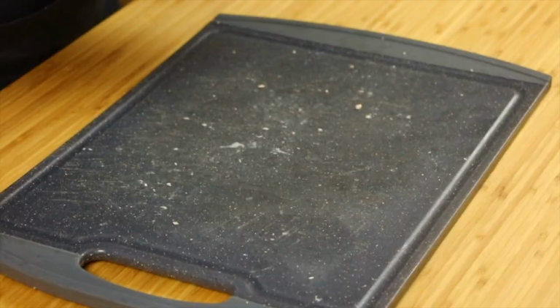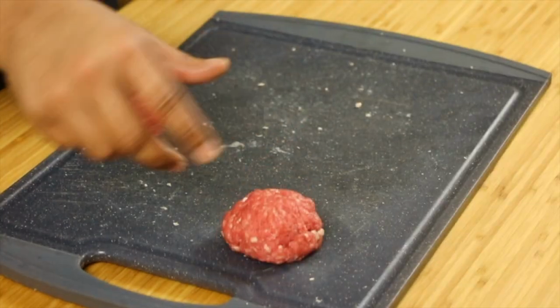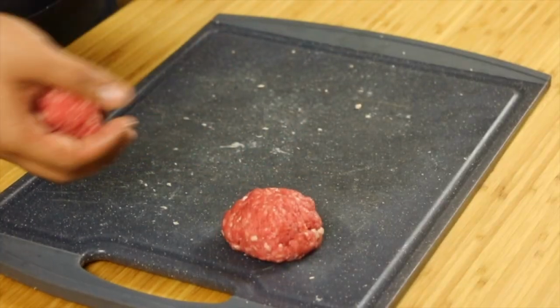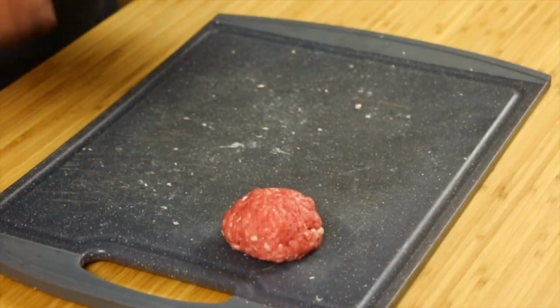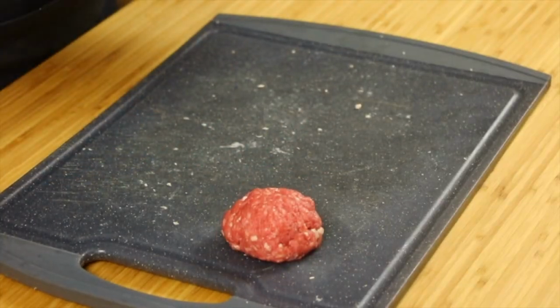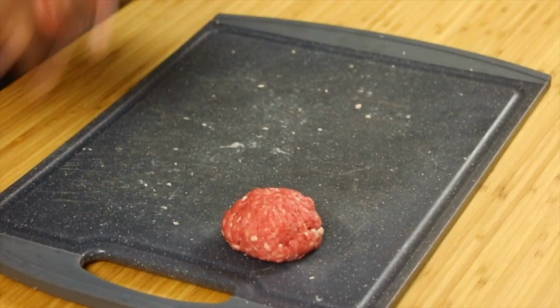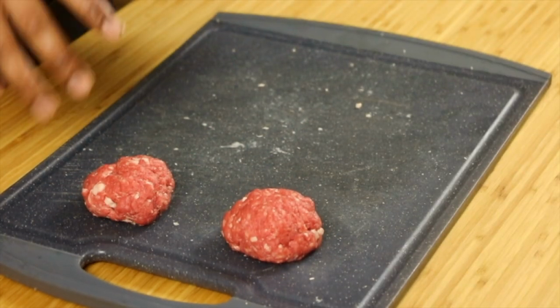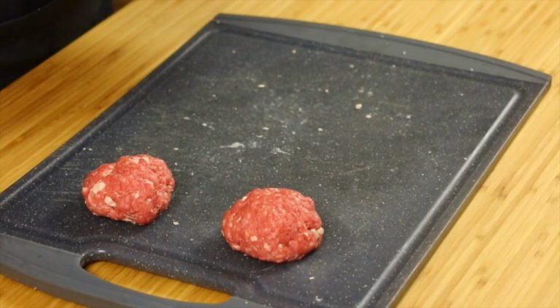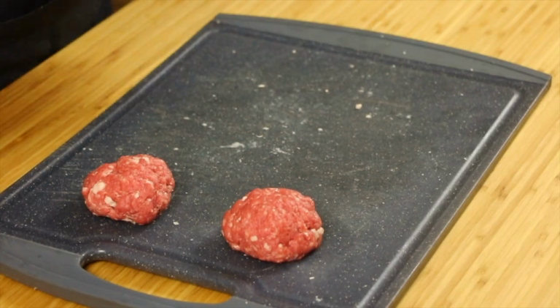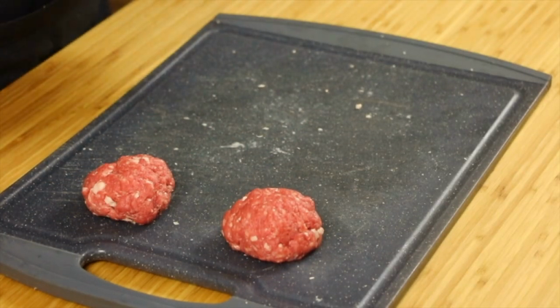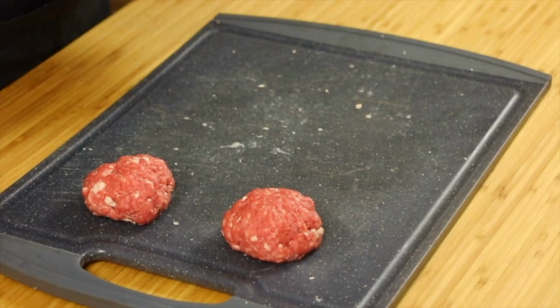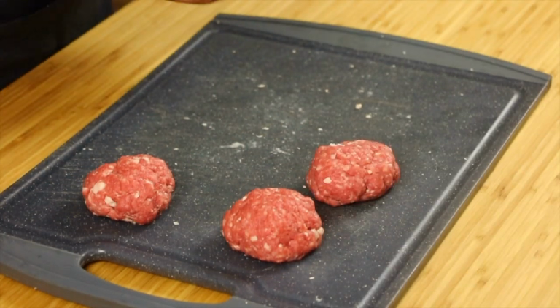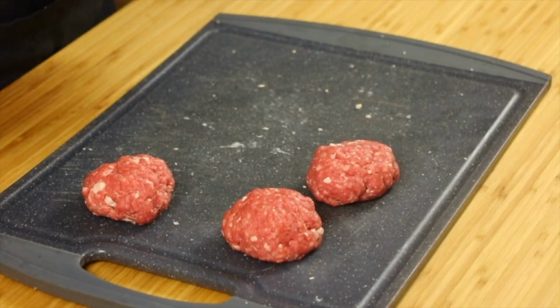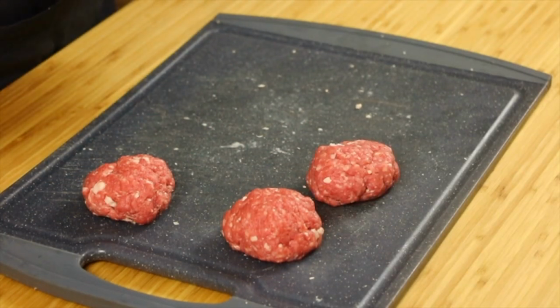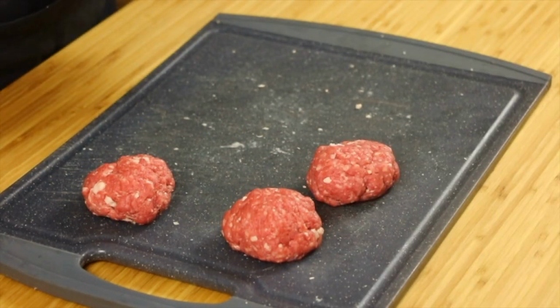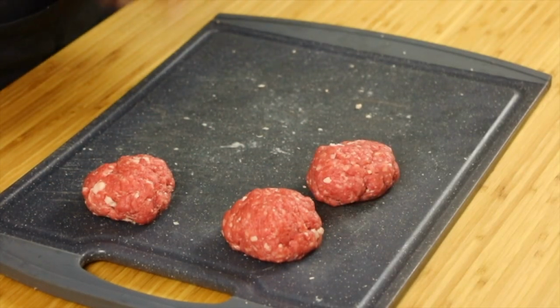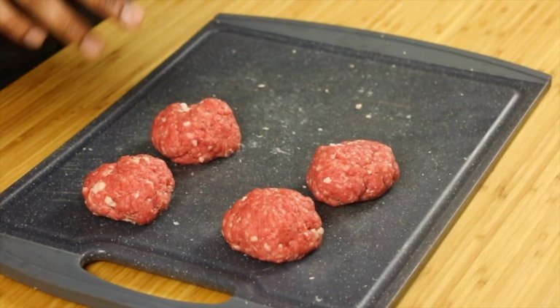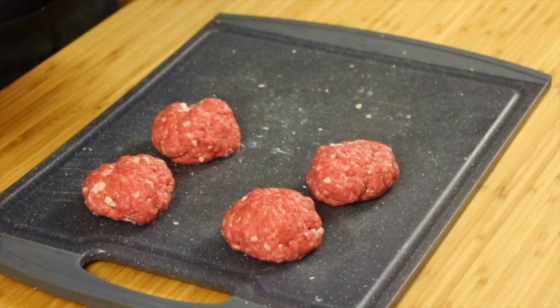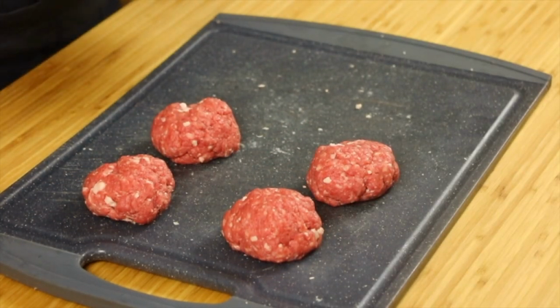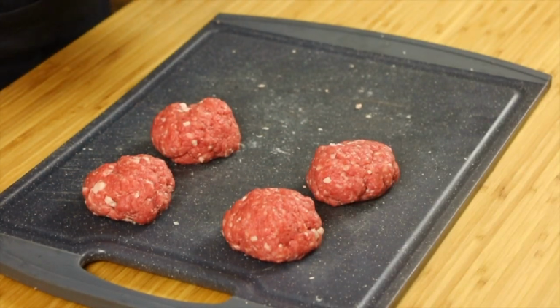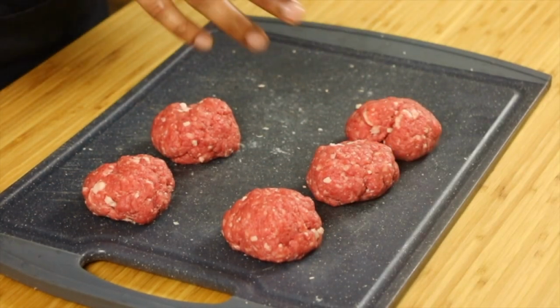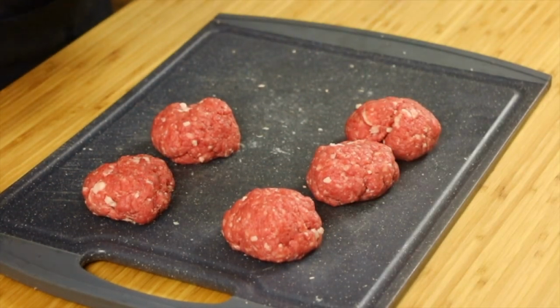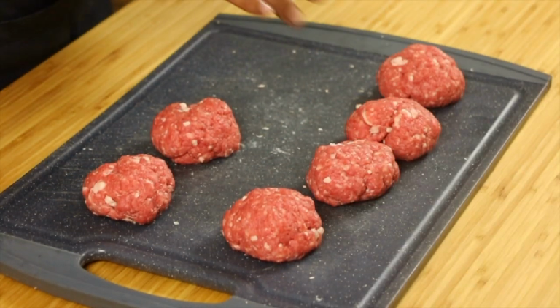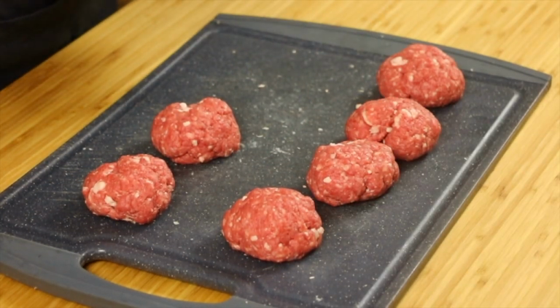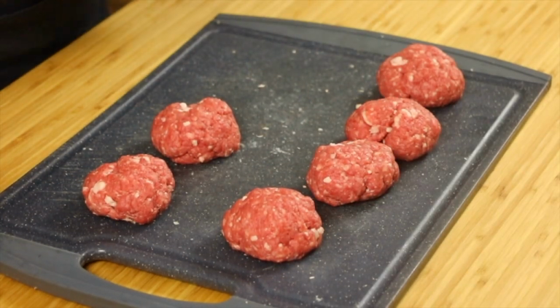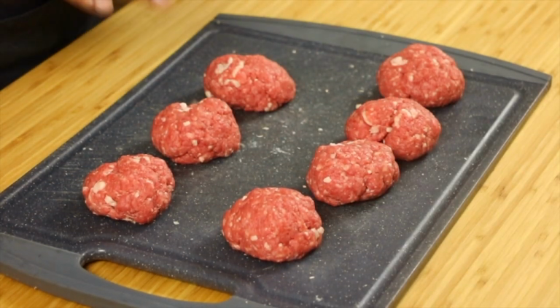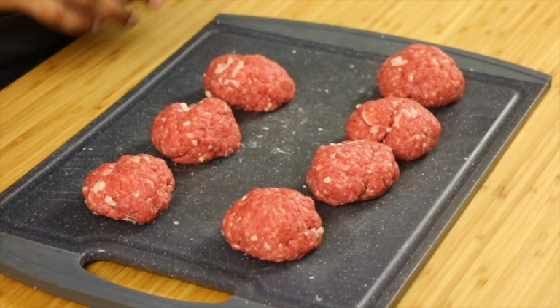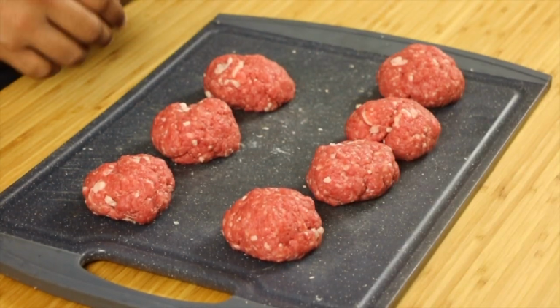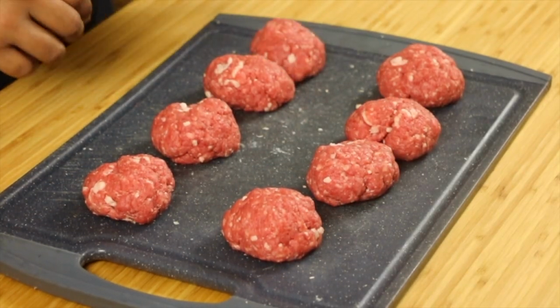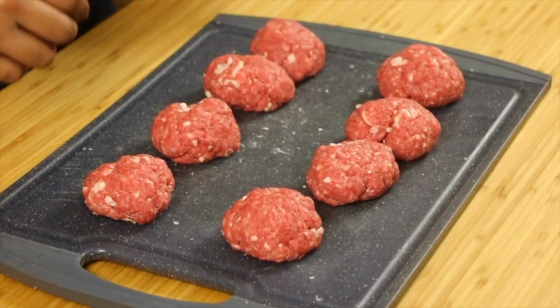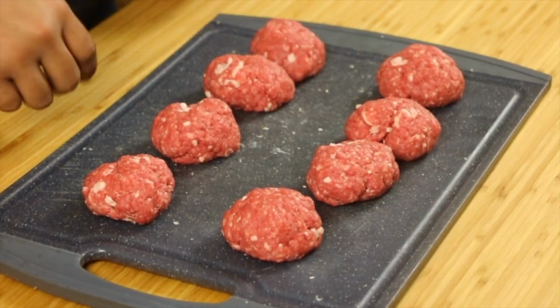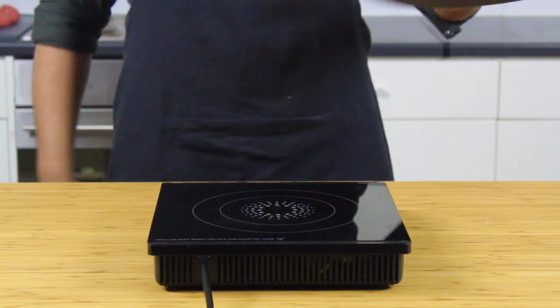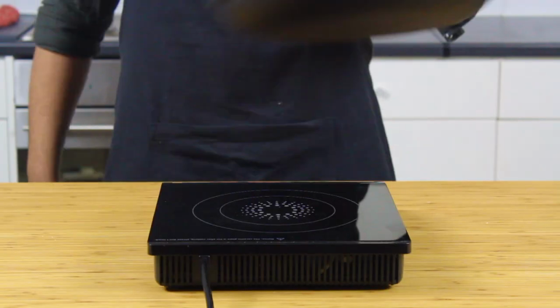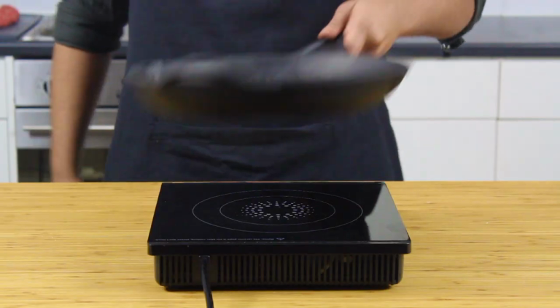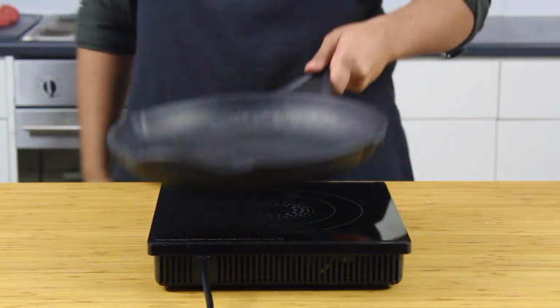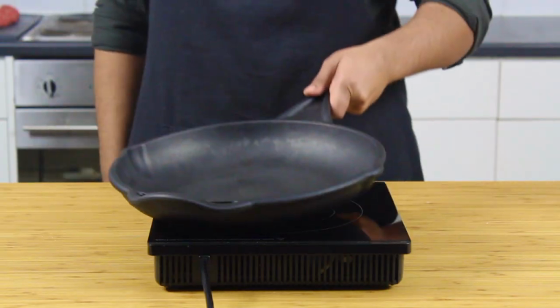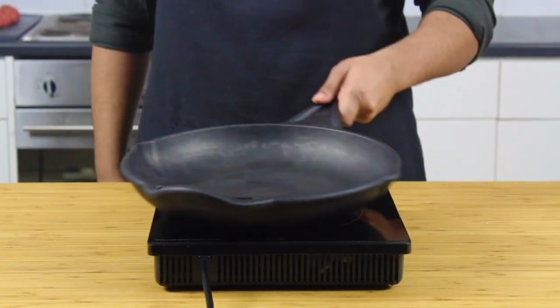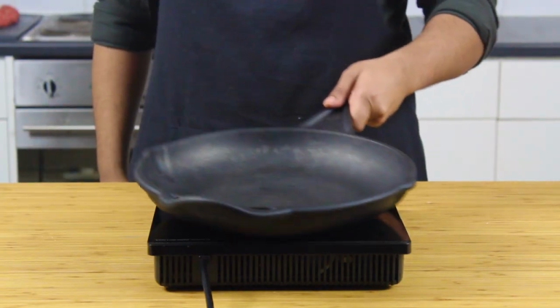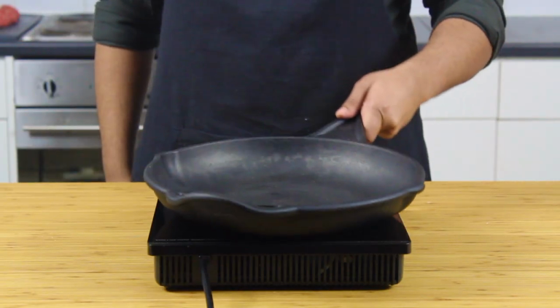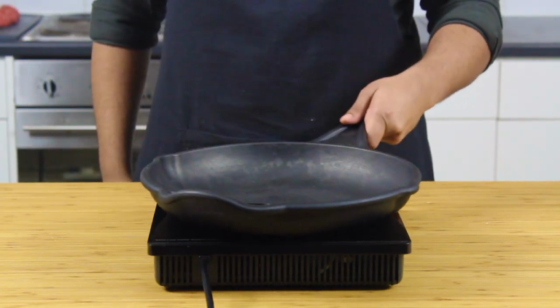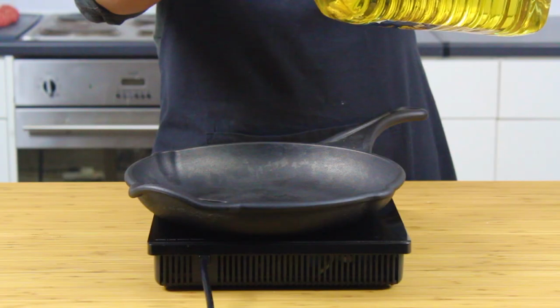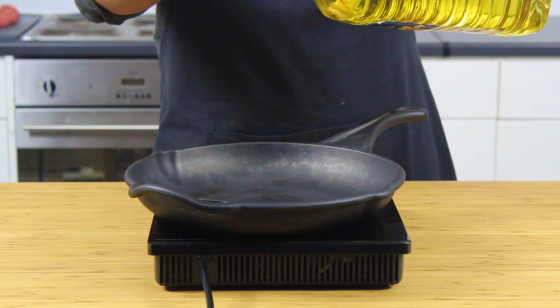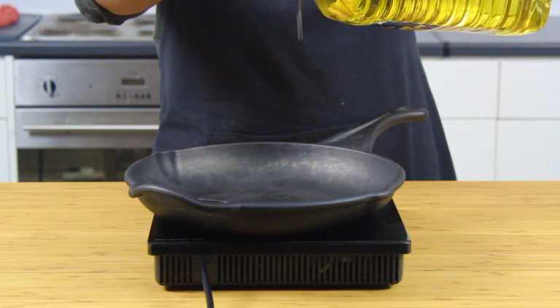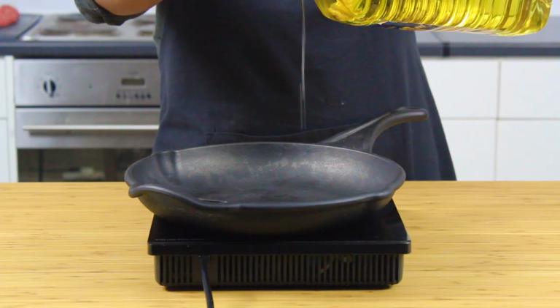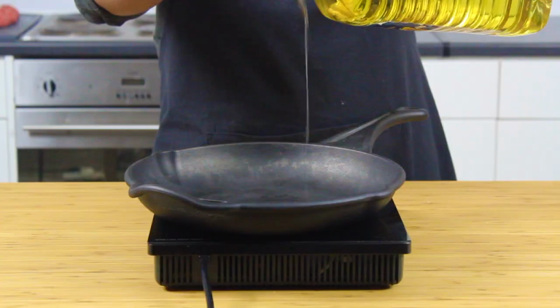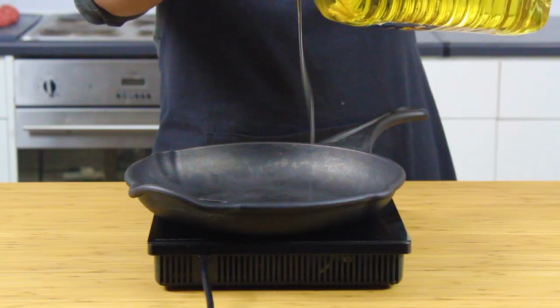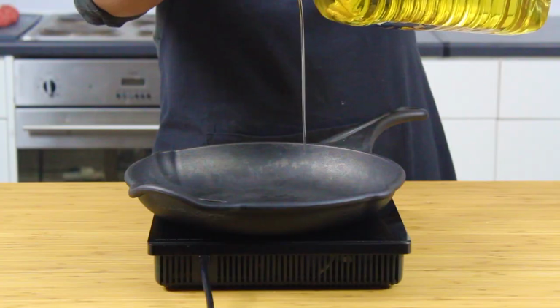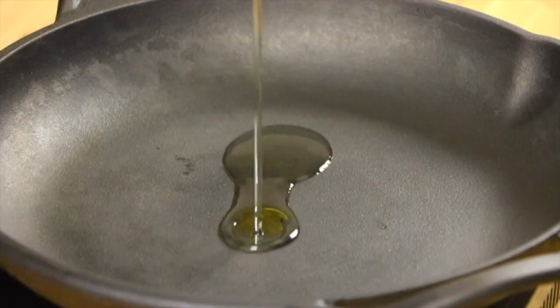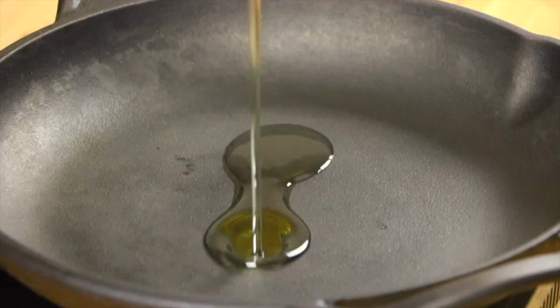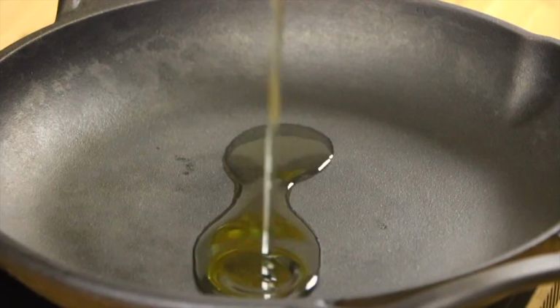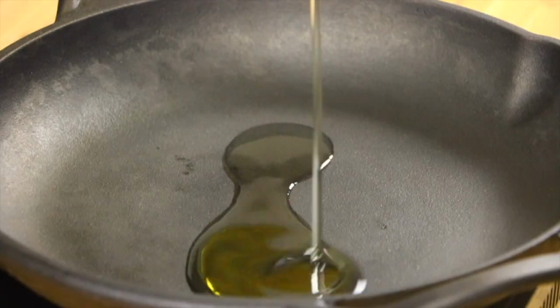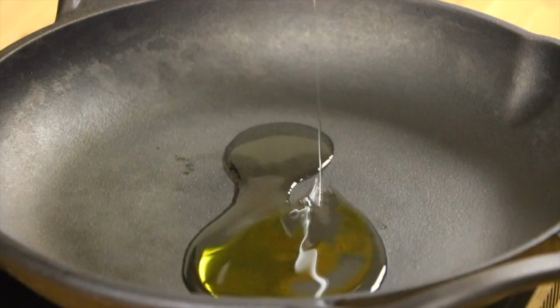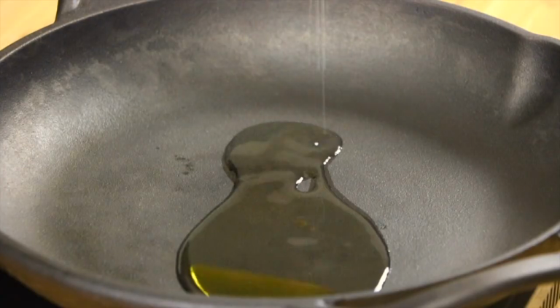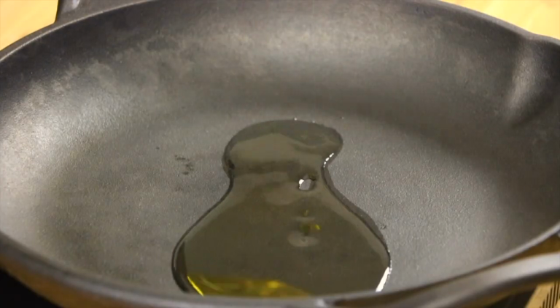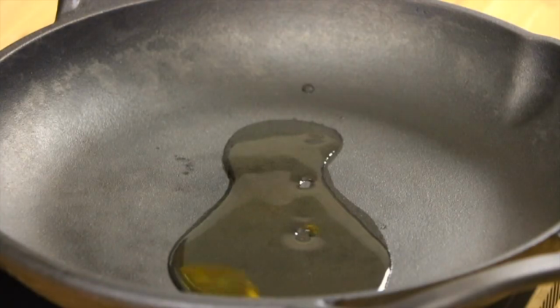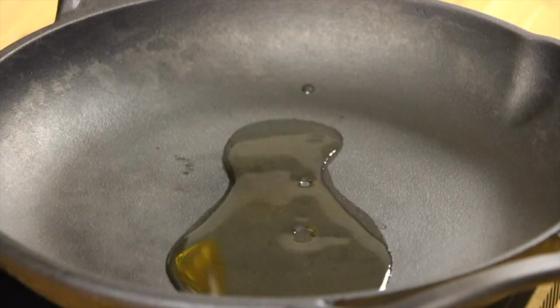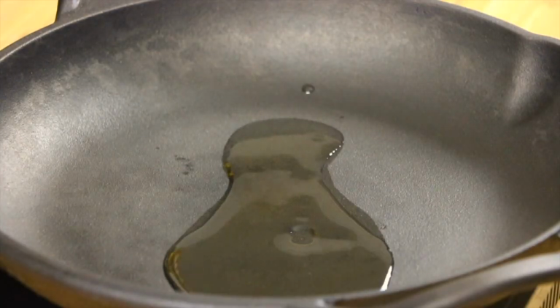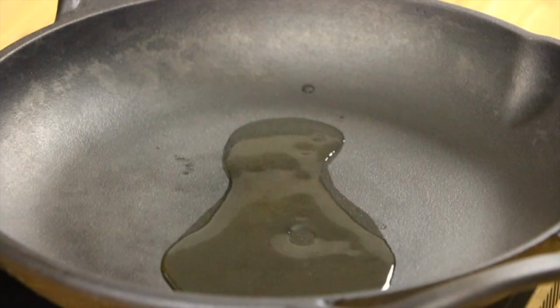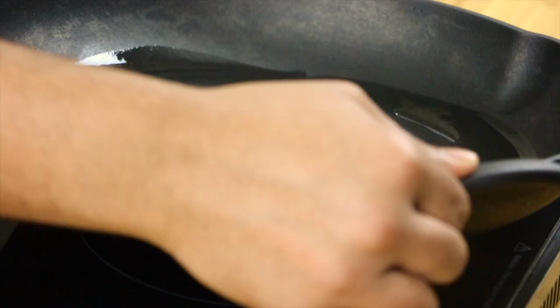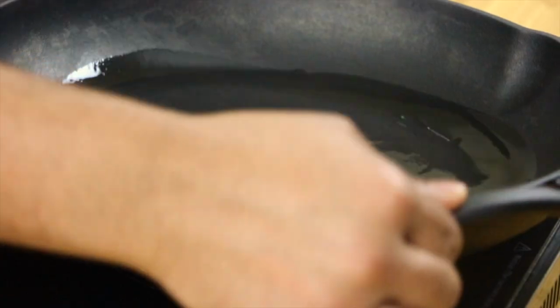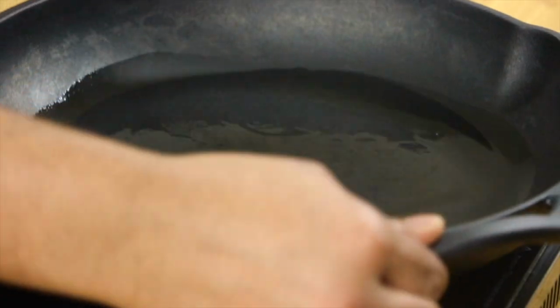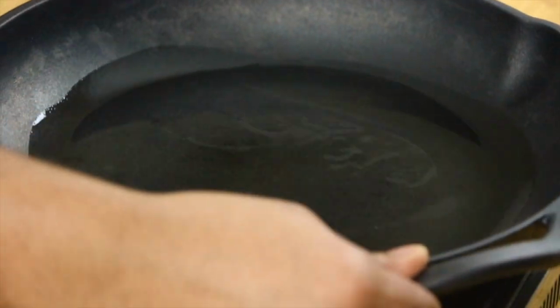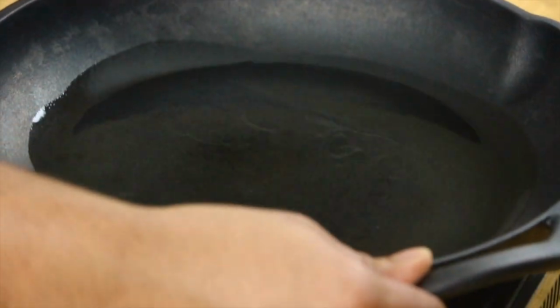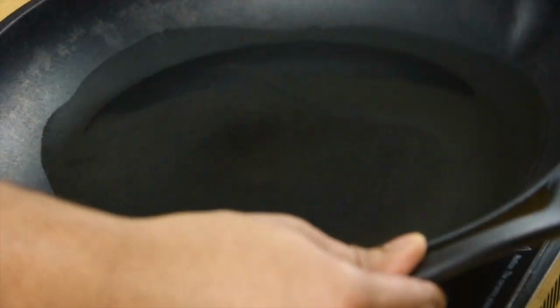We're going to use two patties per burger. To cook them, get your cast iron pan super hot and go in with a bit of vegetable oil just until you see it start to smoke.